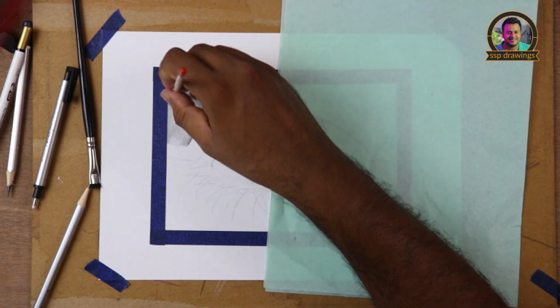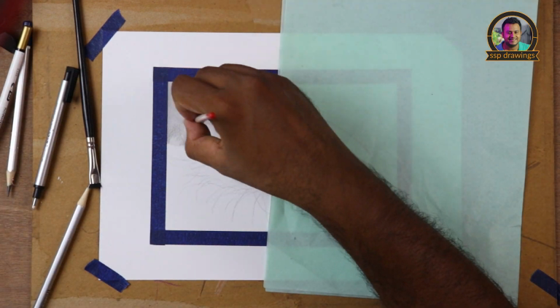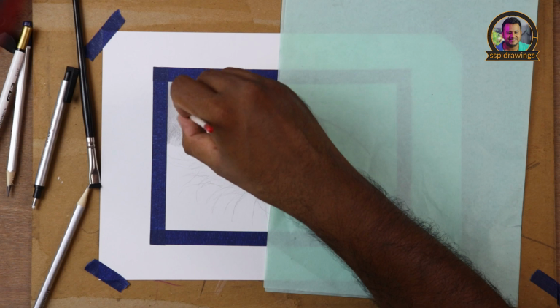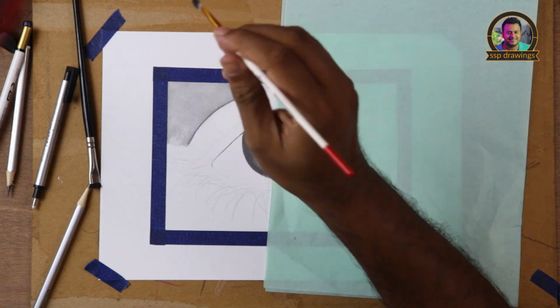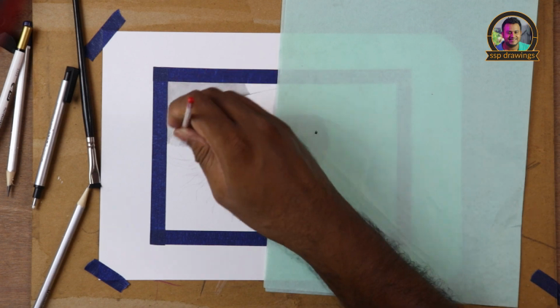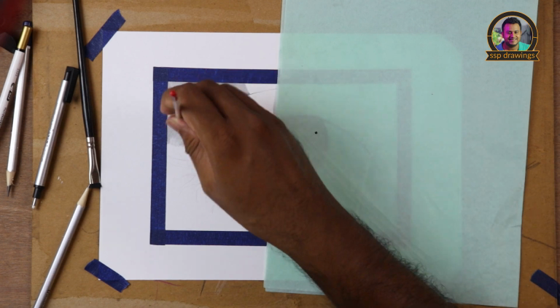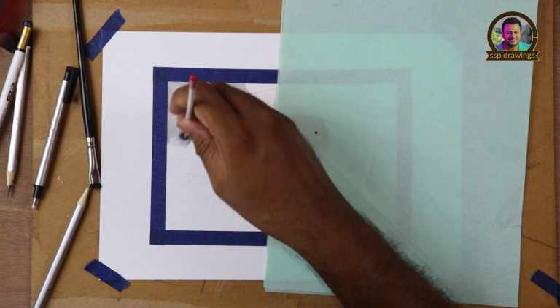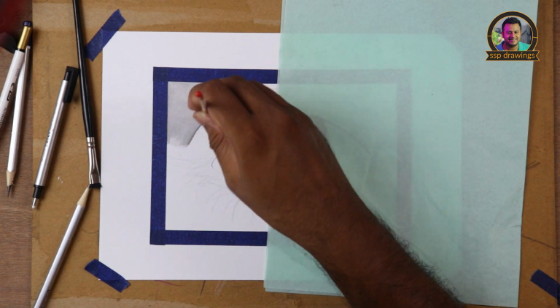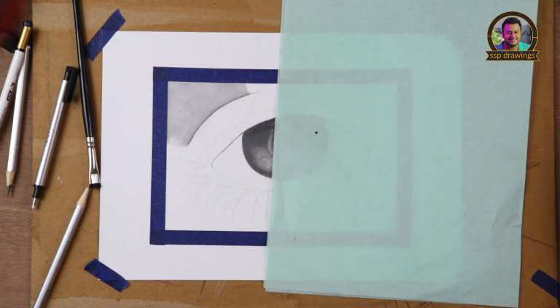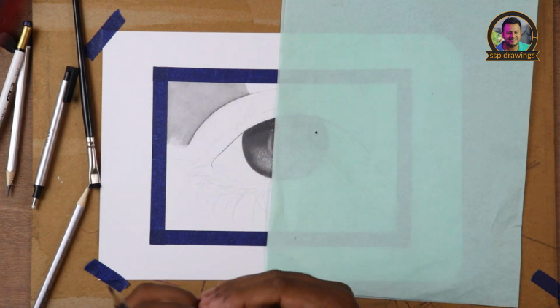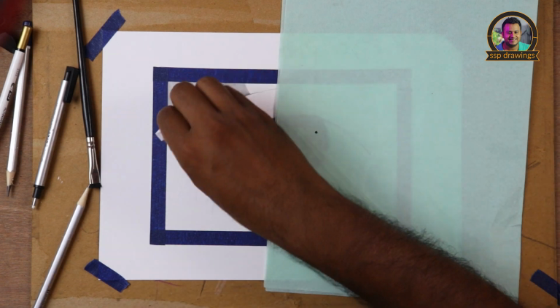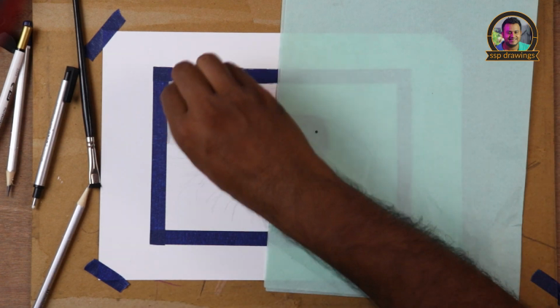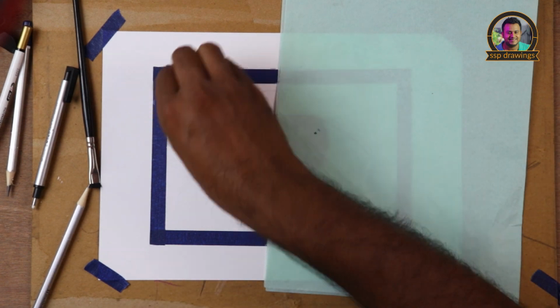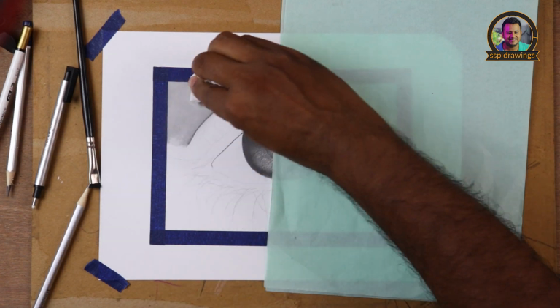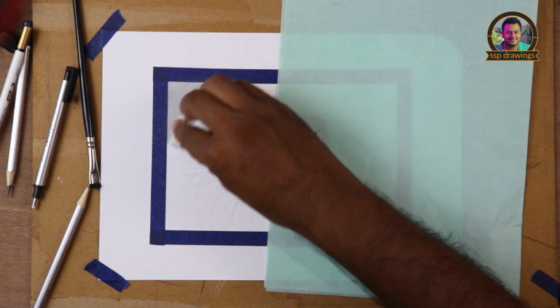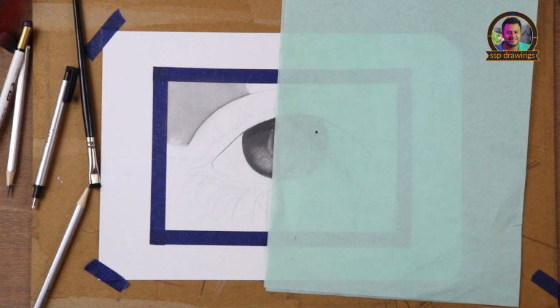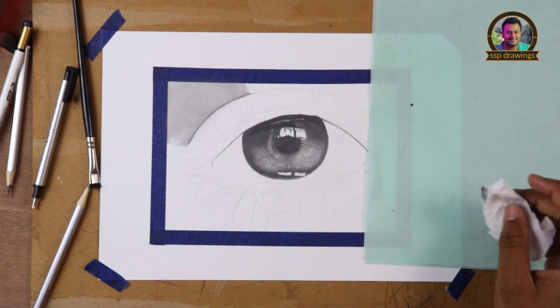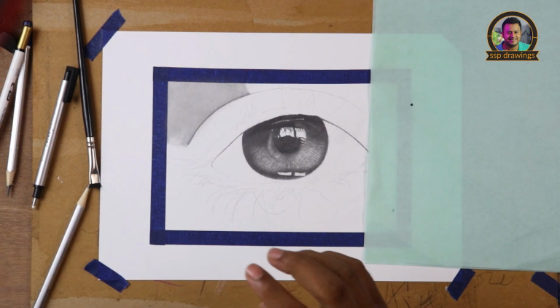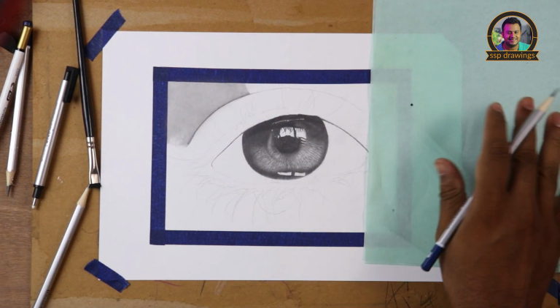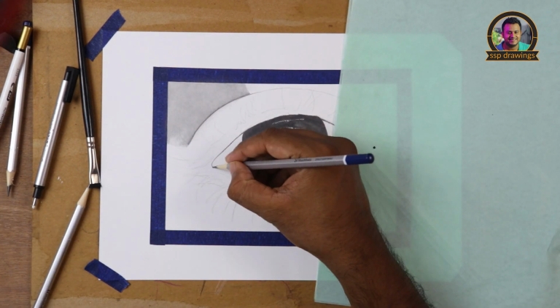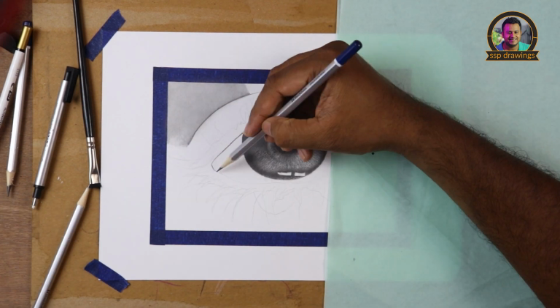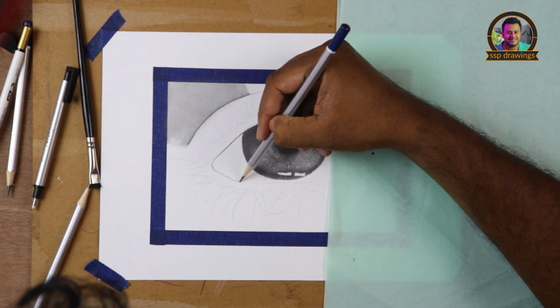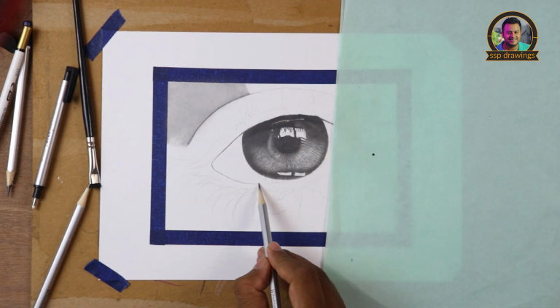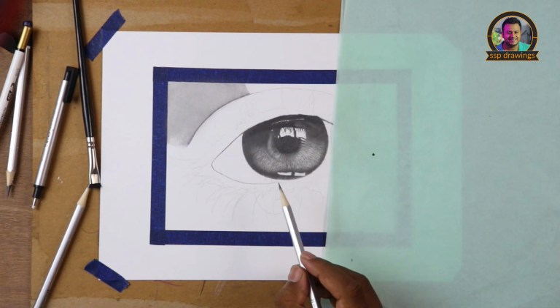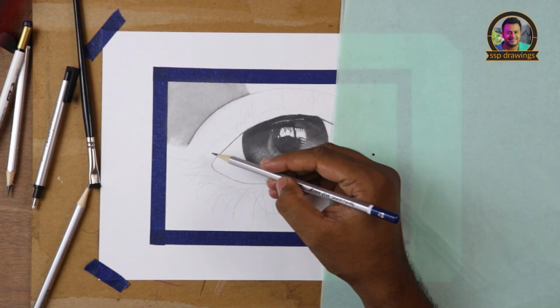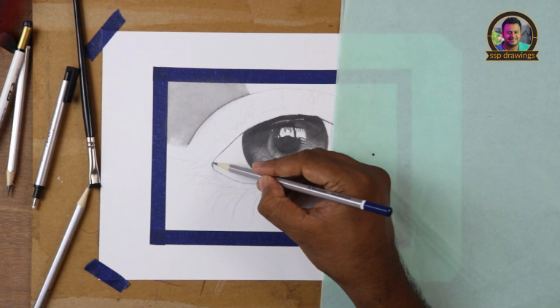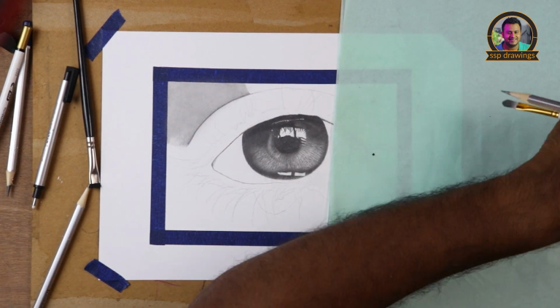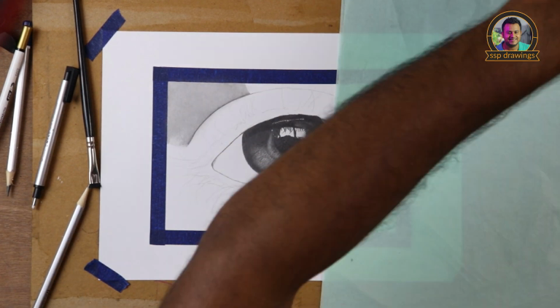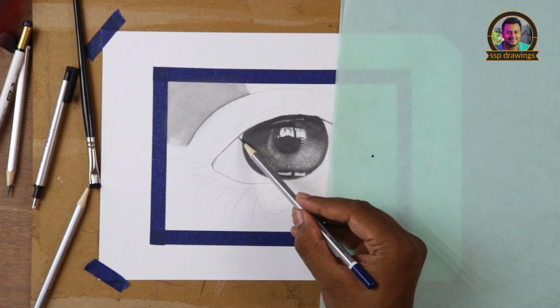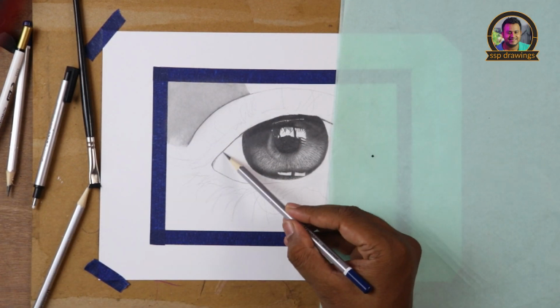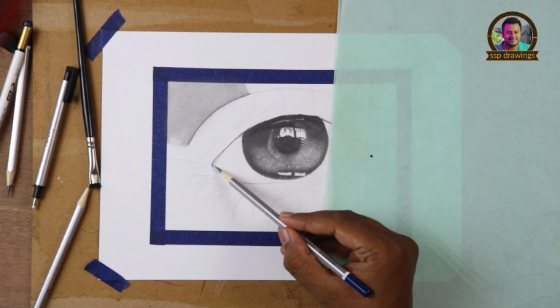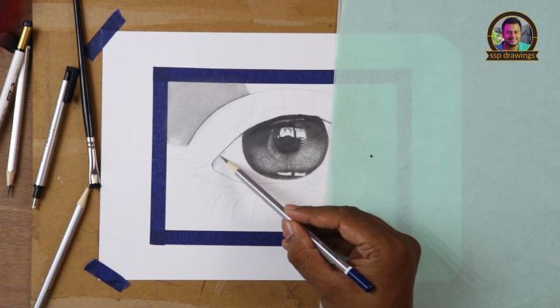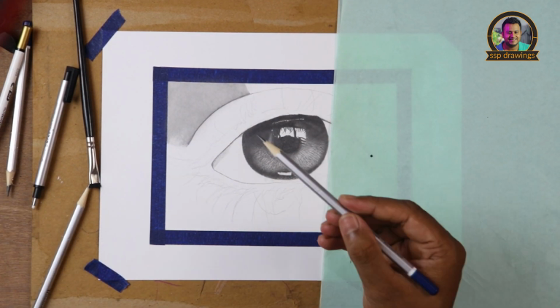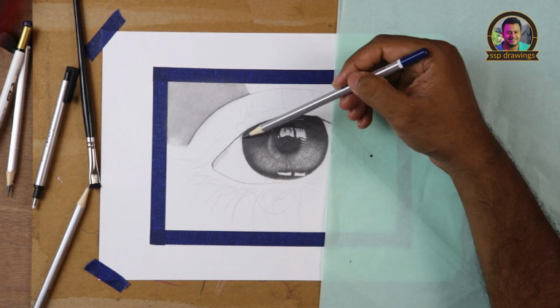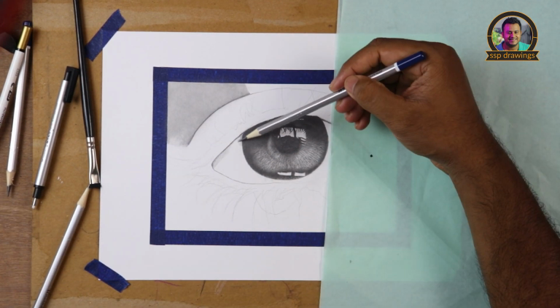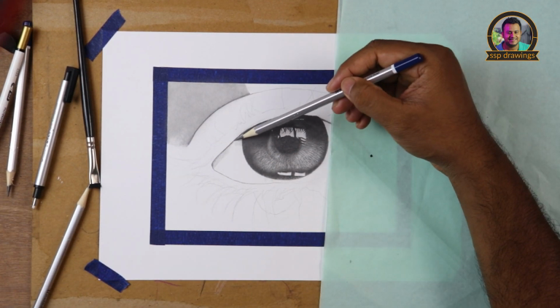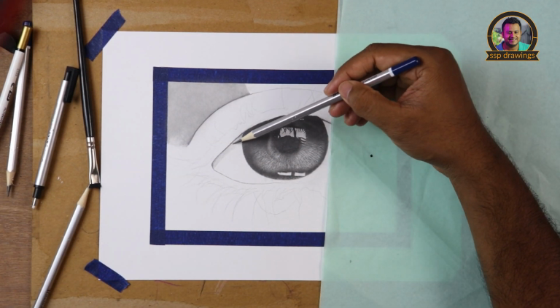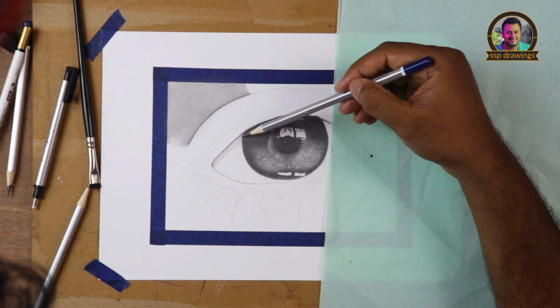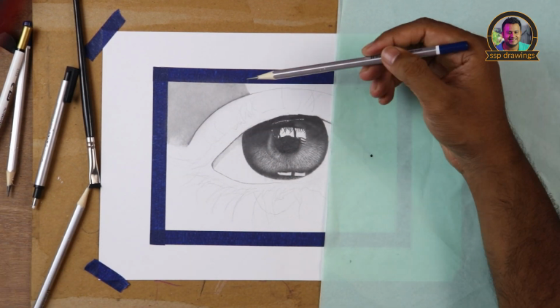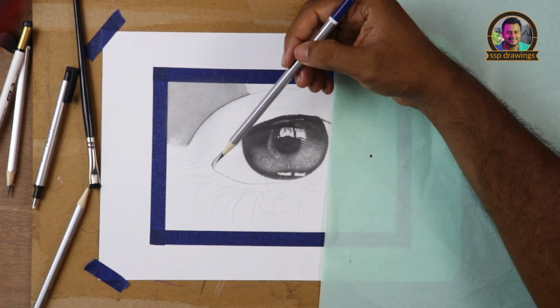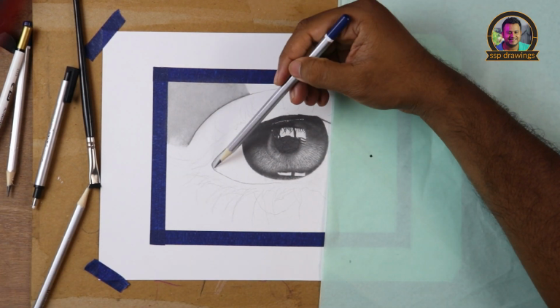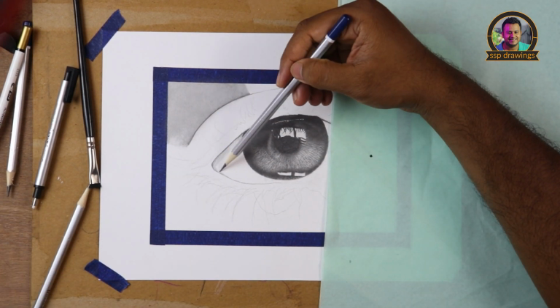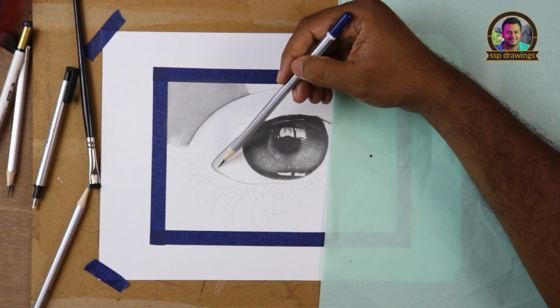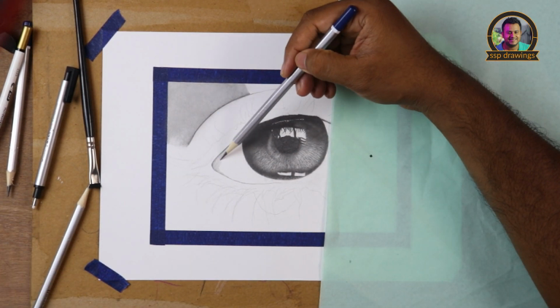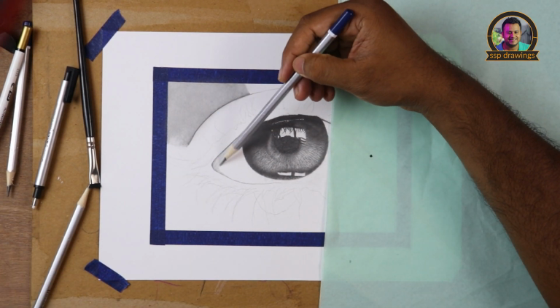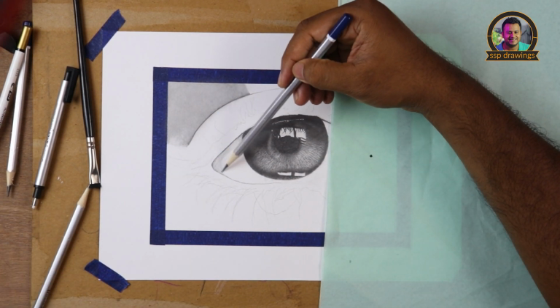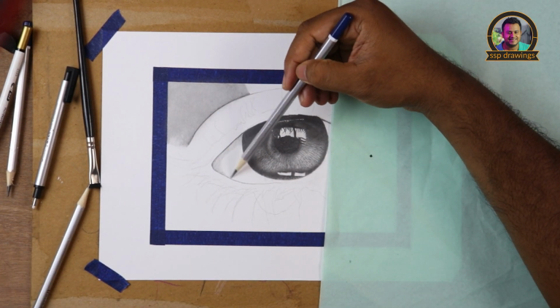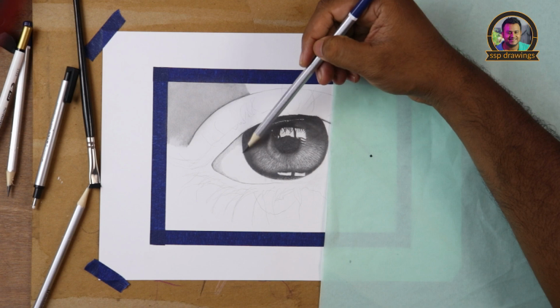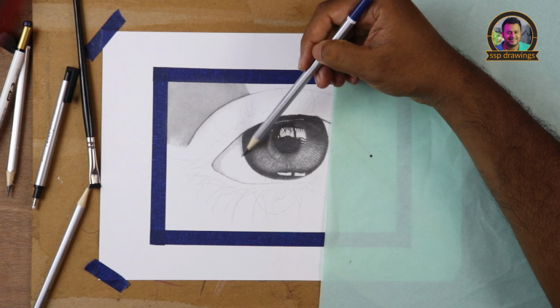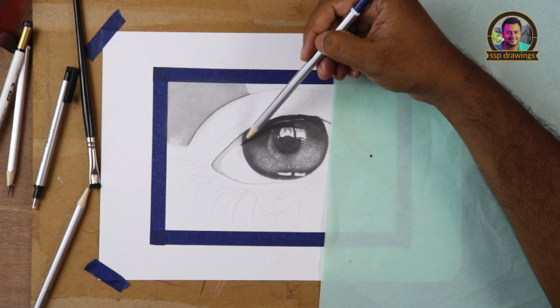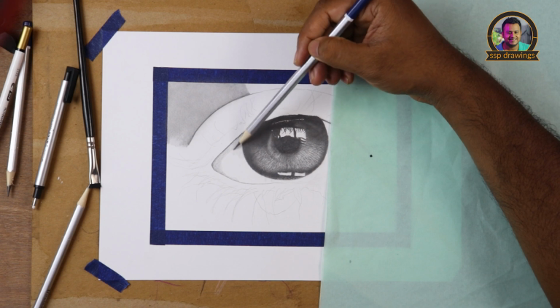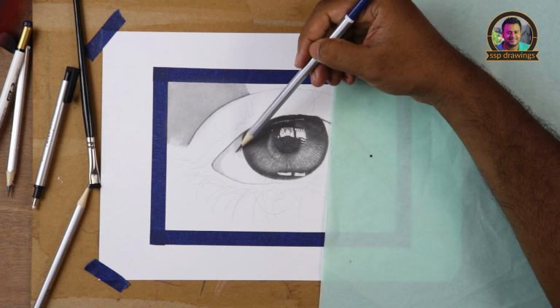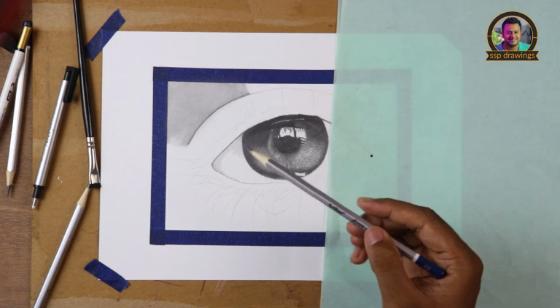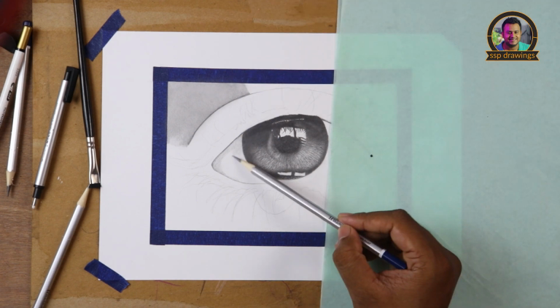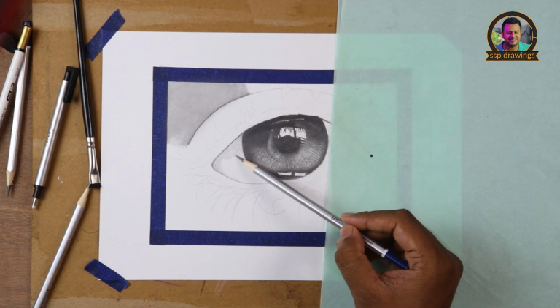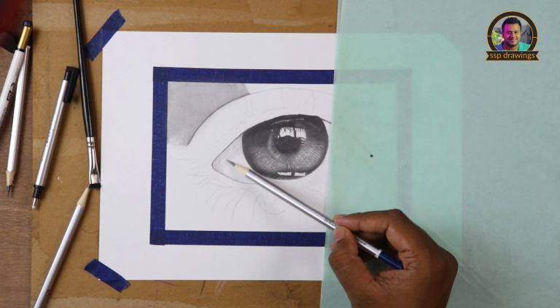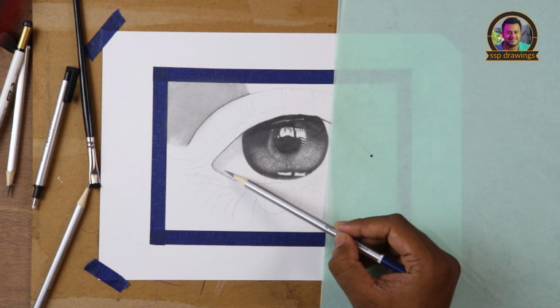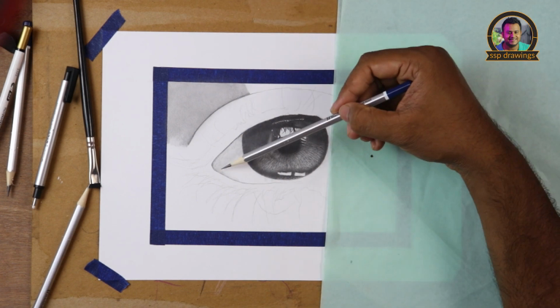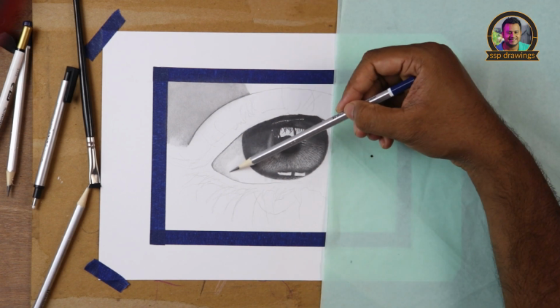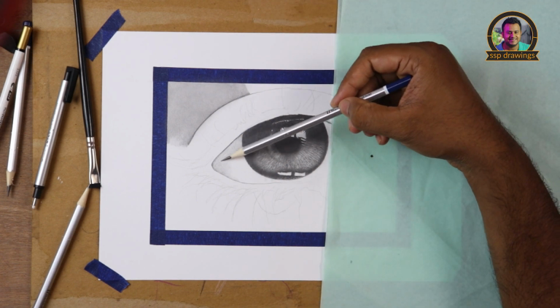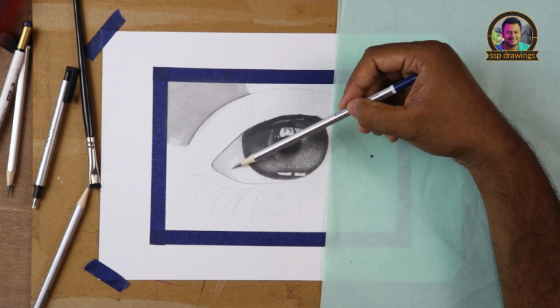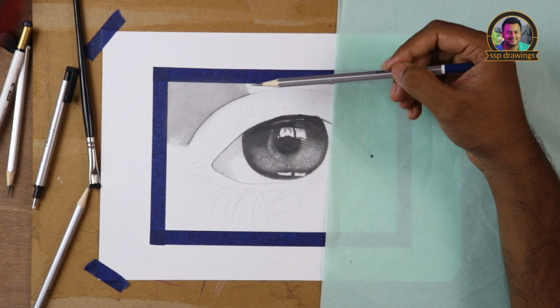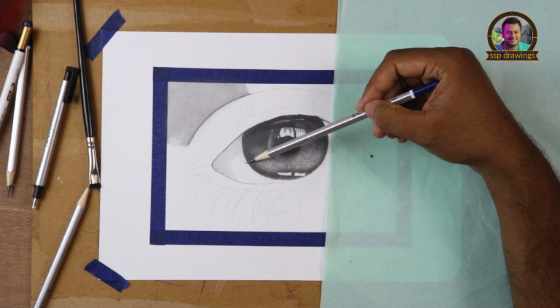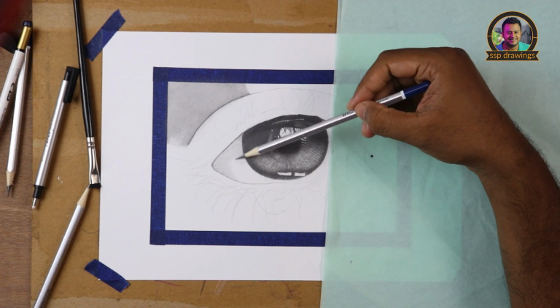I am using a smooth paper, so I am using layering and blending. I am using a smooth paper.